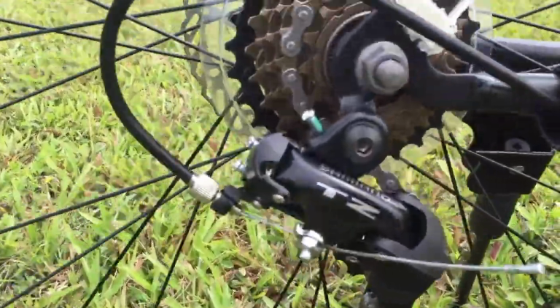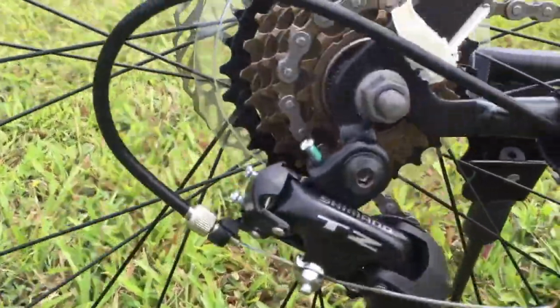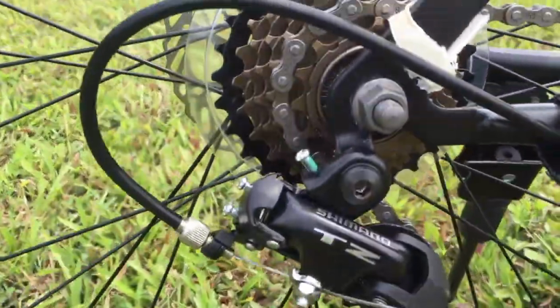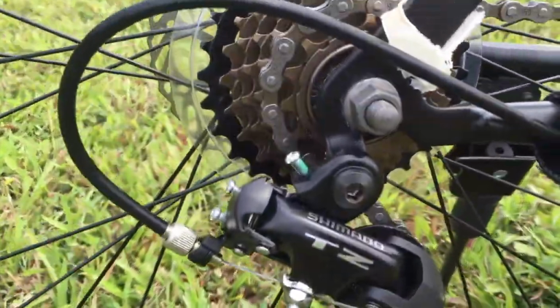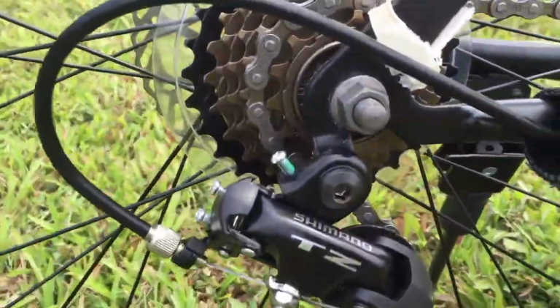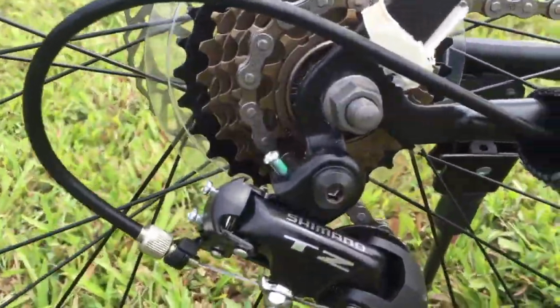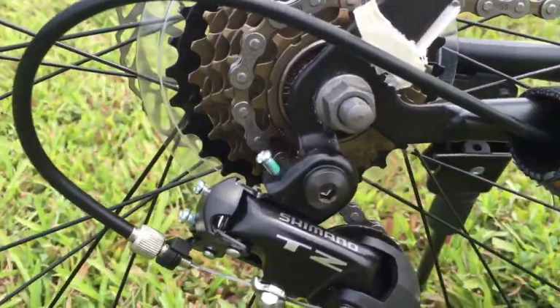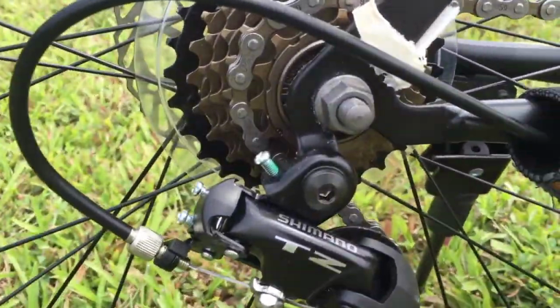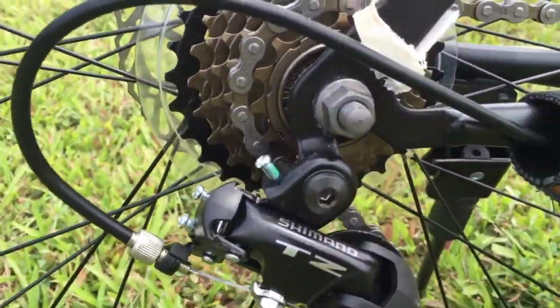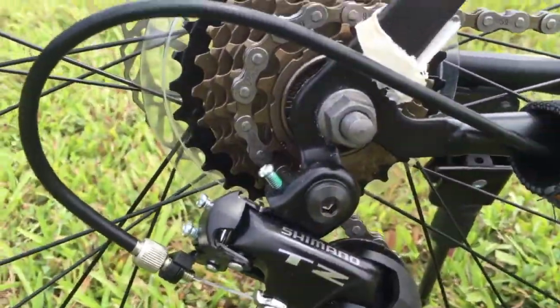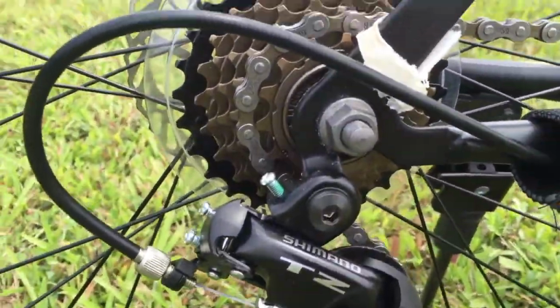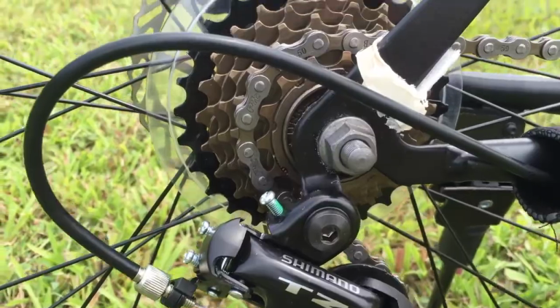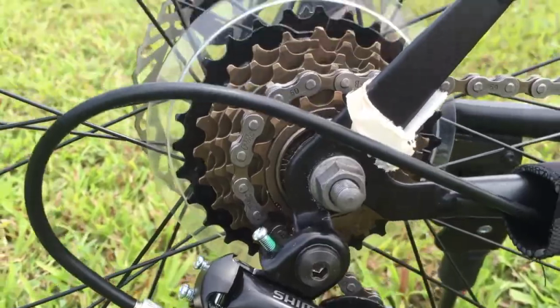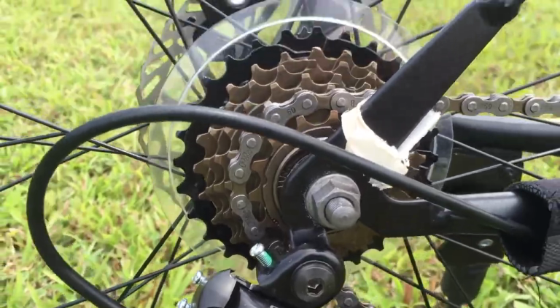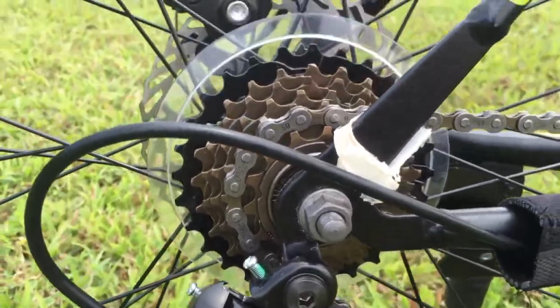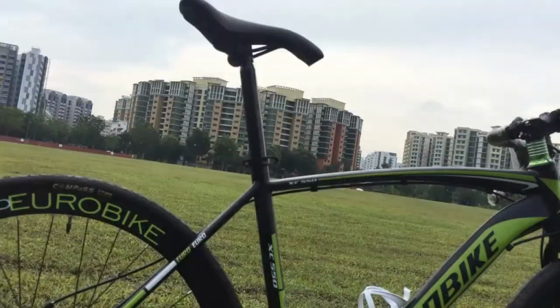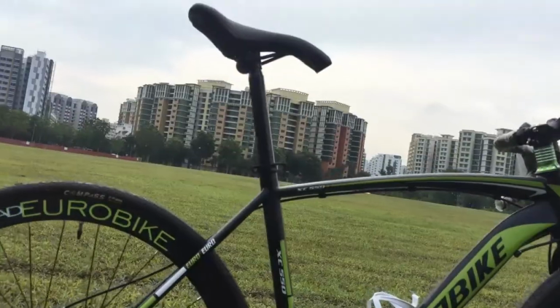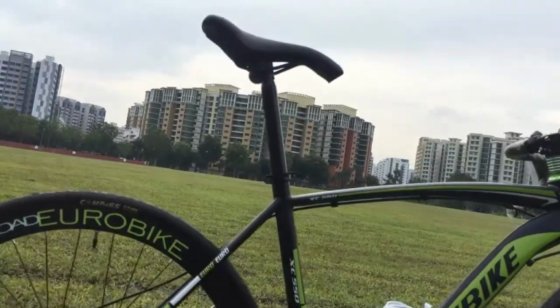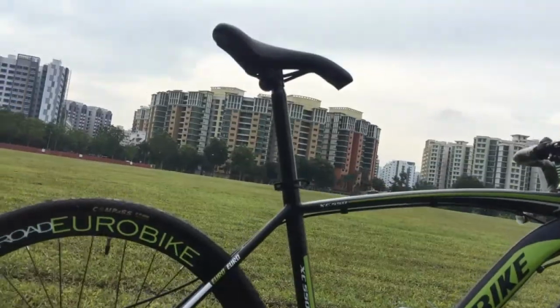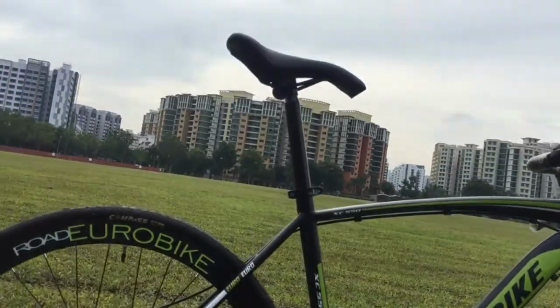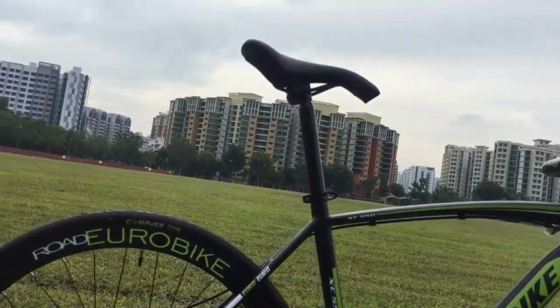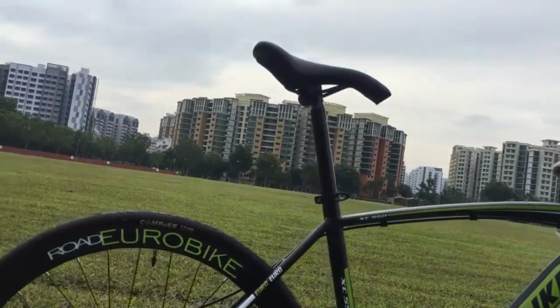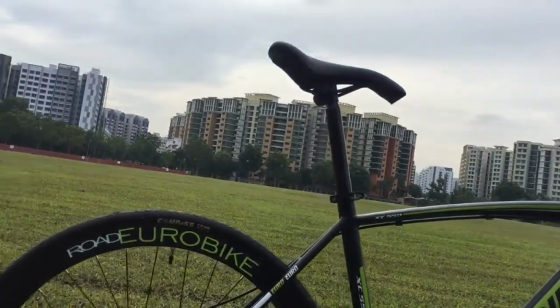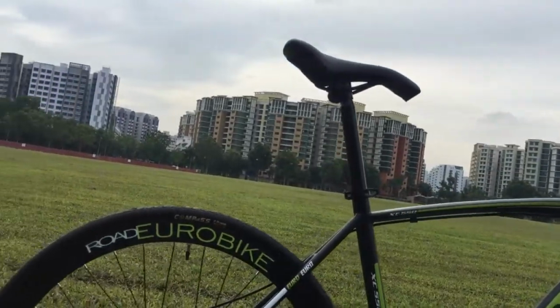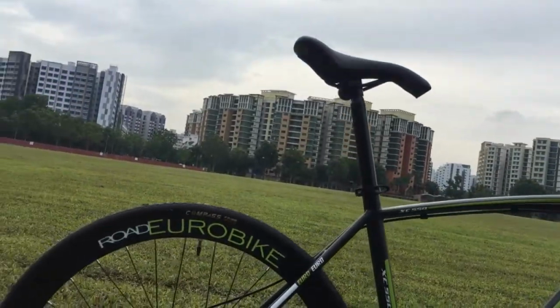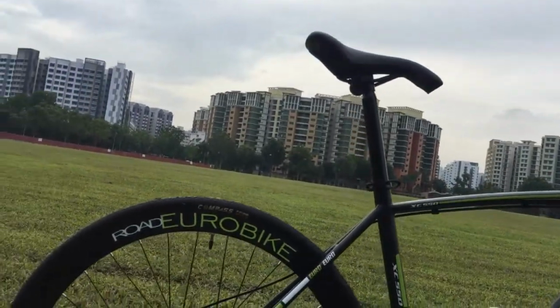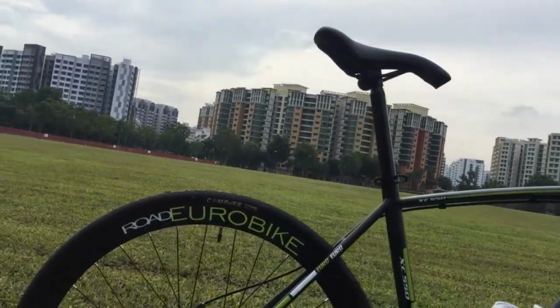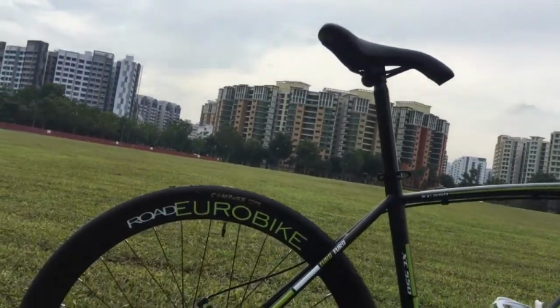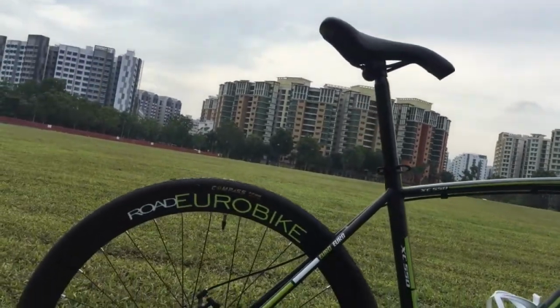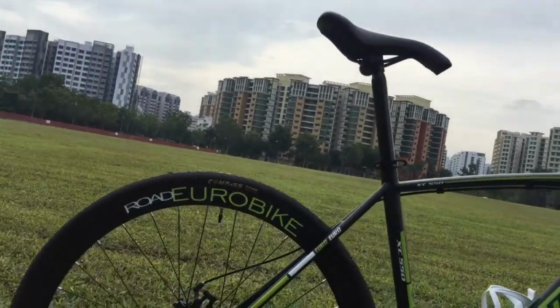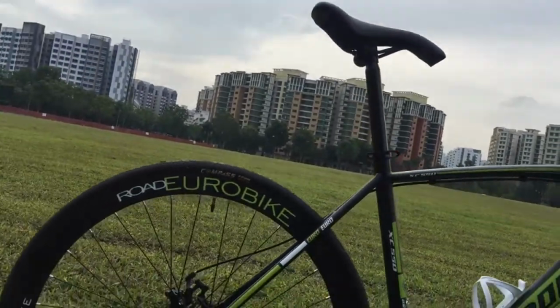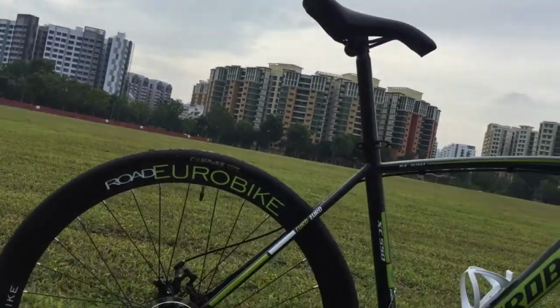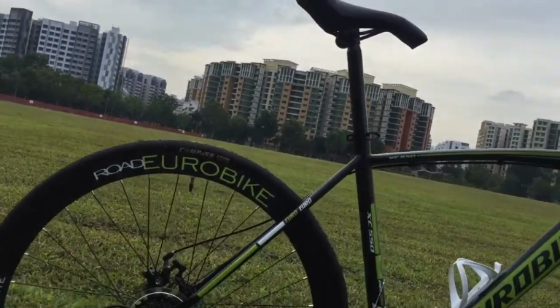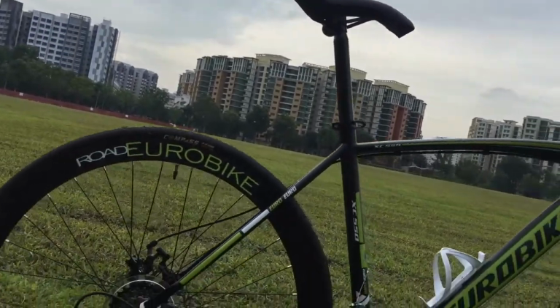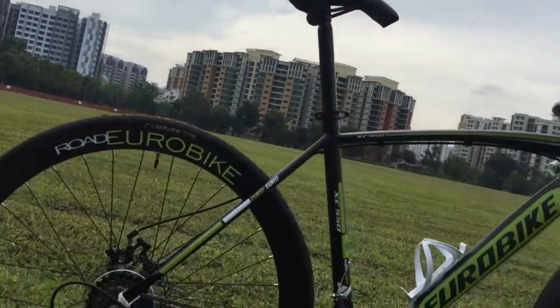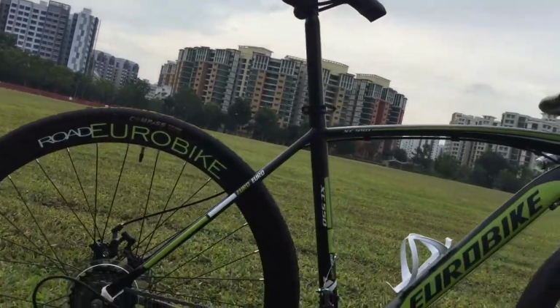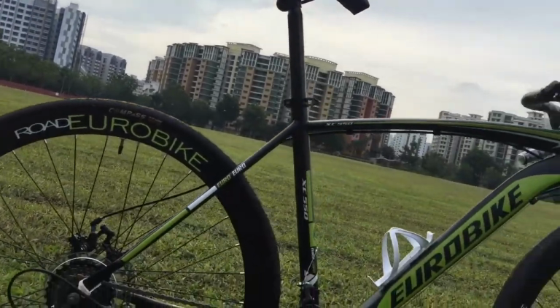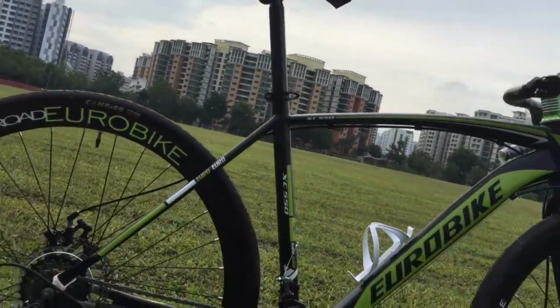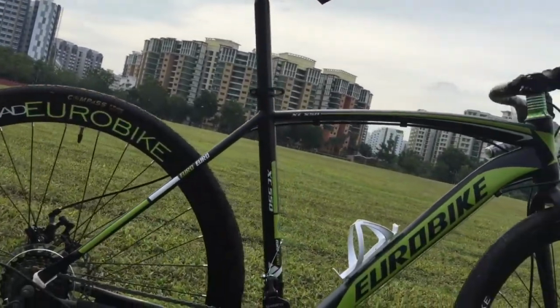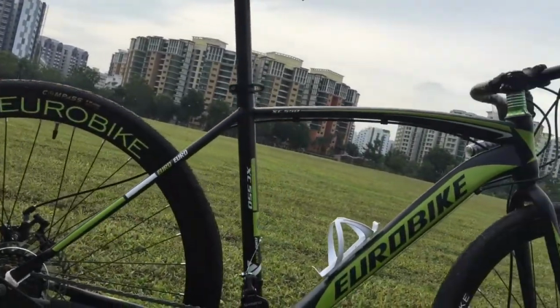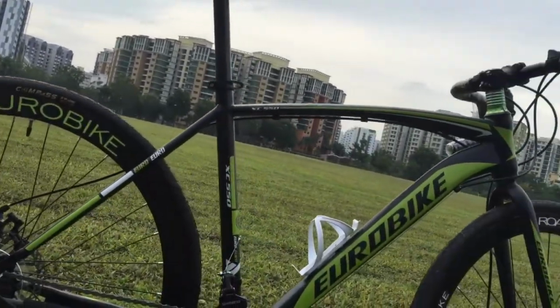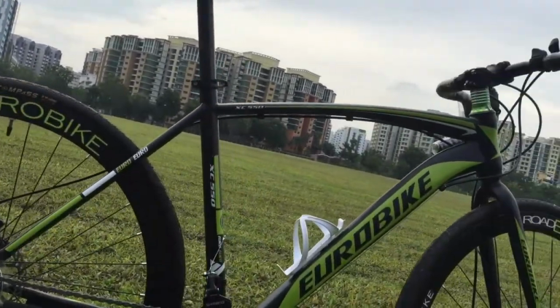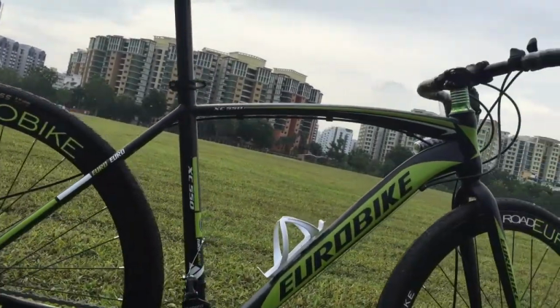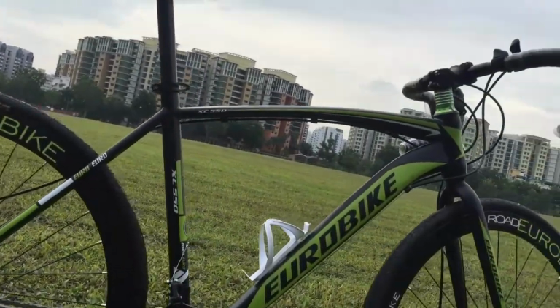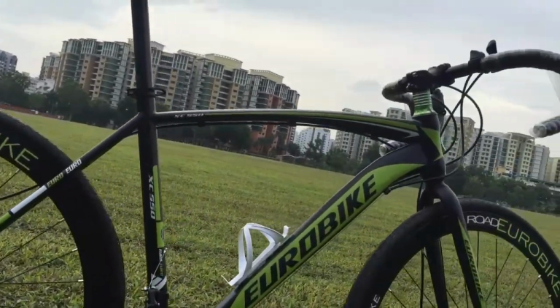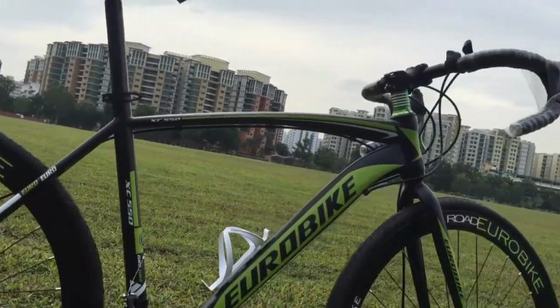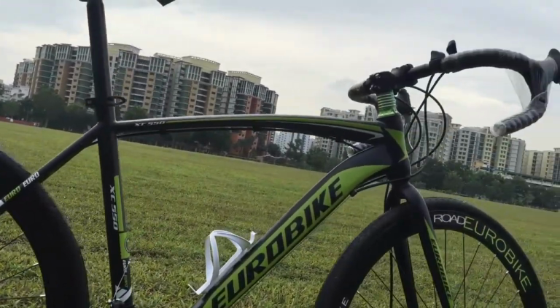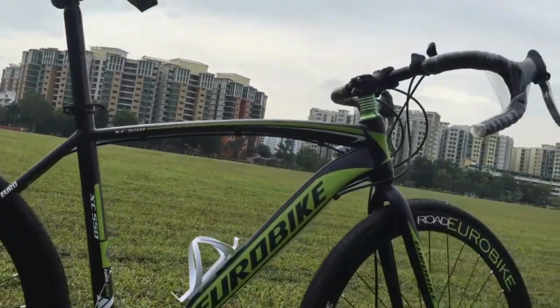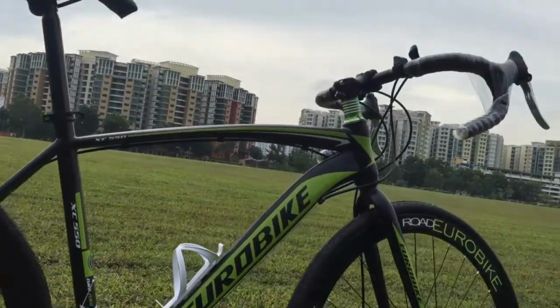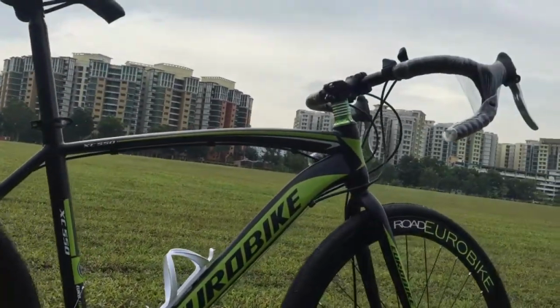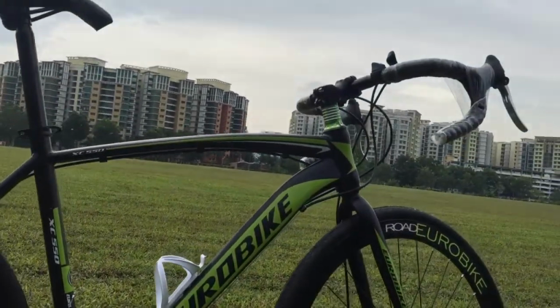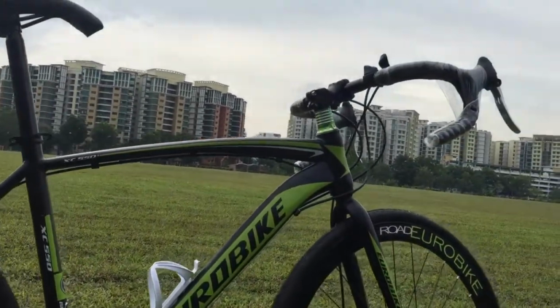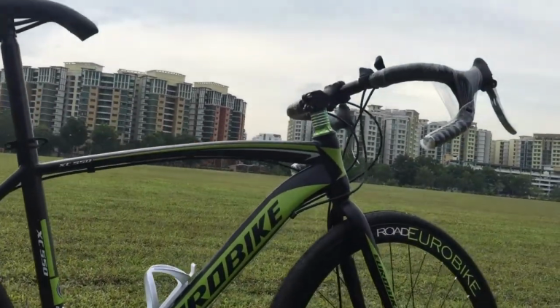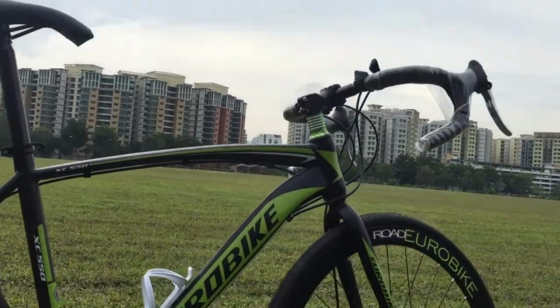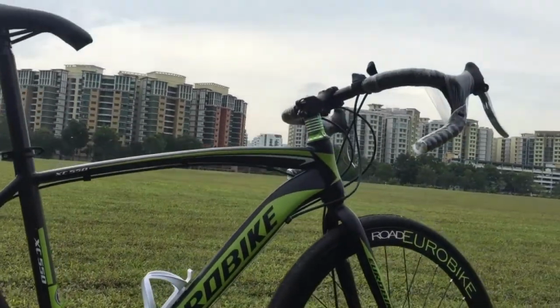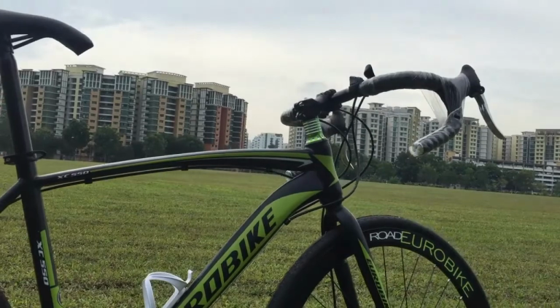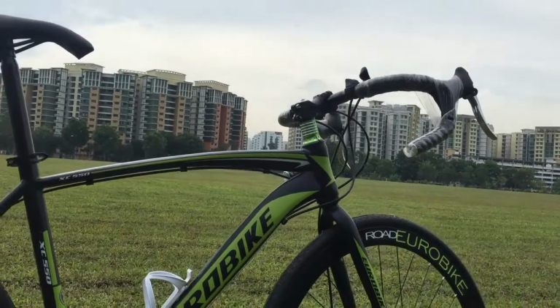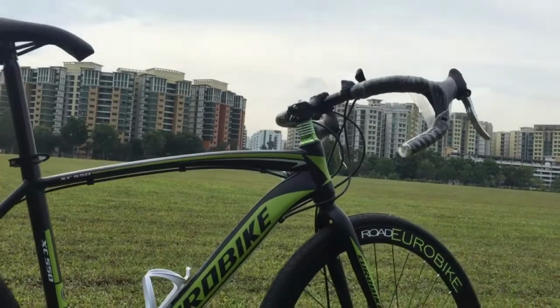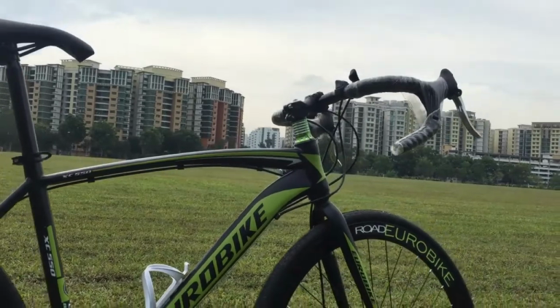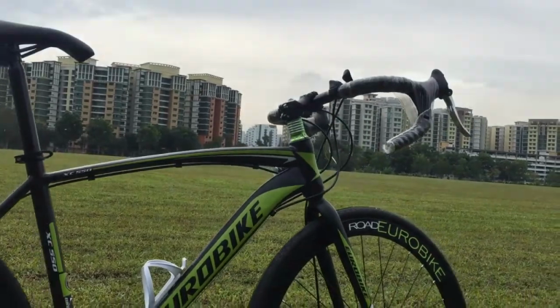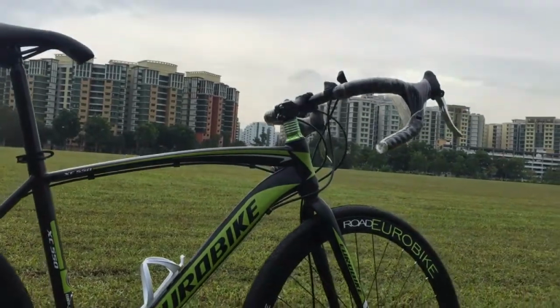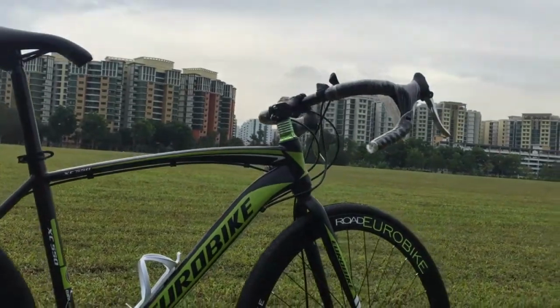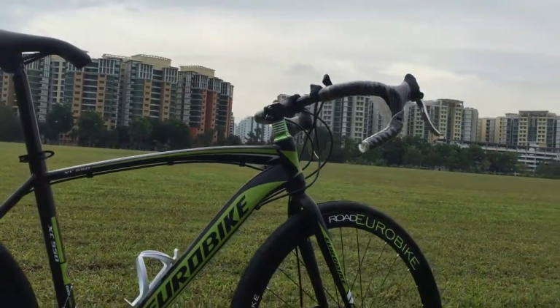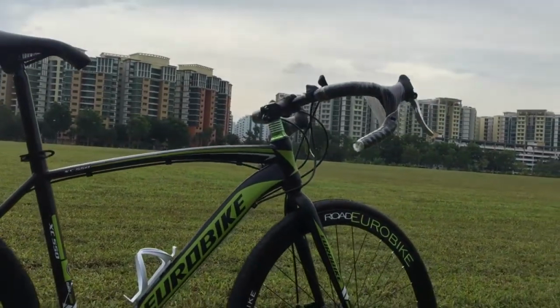The ergonomic saddle adds comfort and performance to the bike. Its height and angle is adjustable to cater to different riders and riding positions.